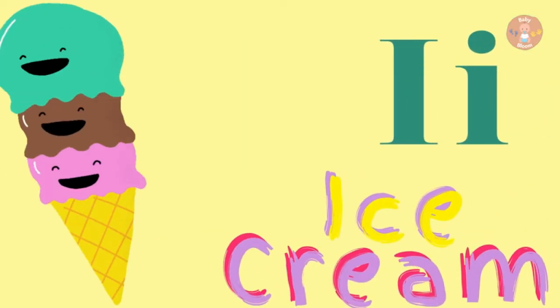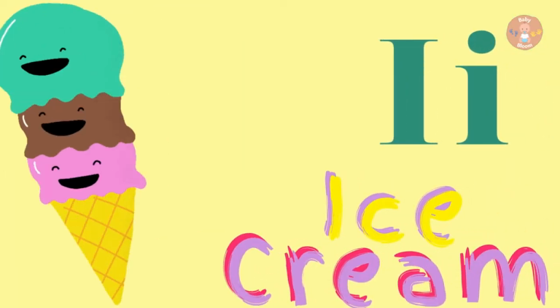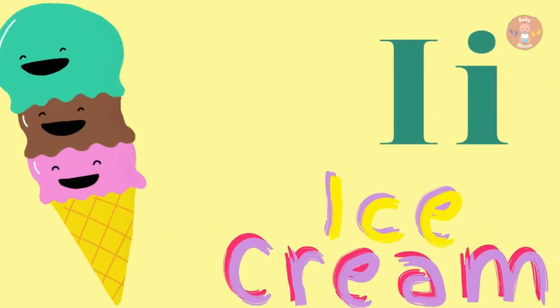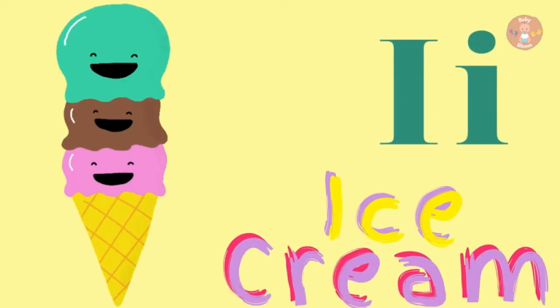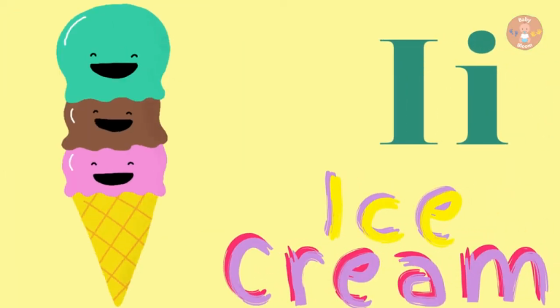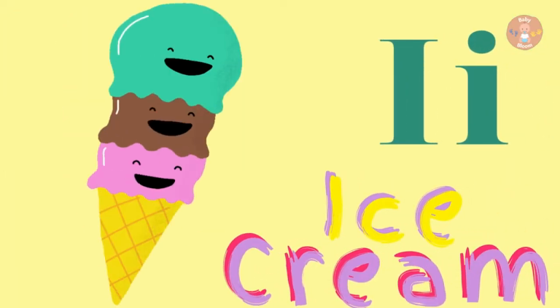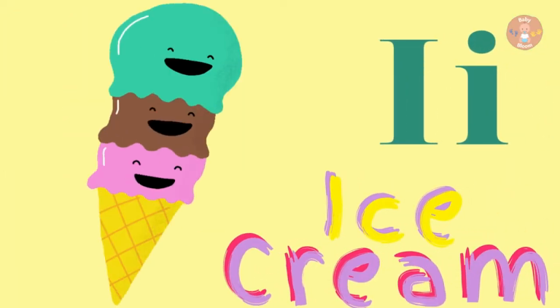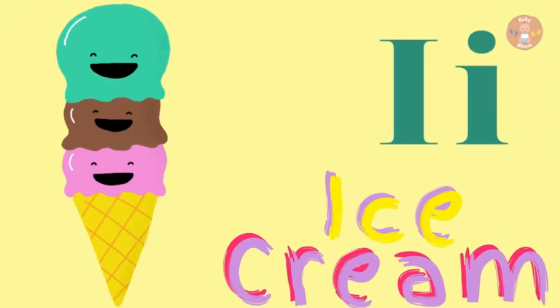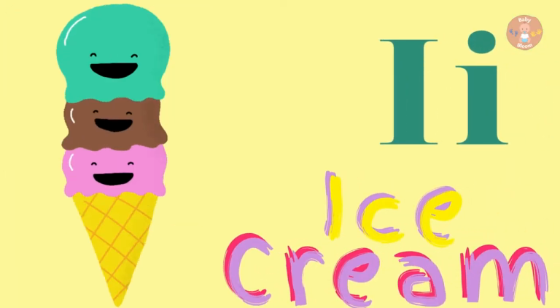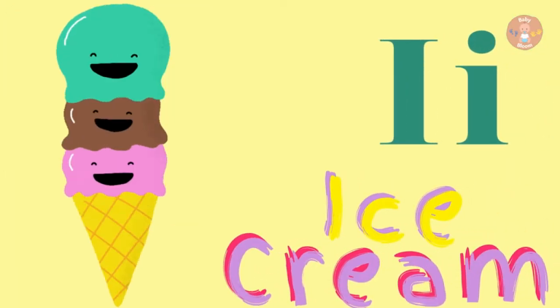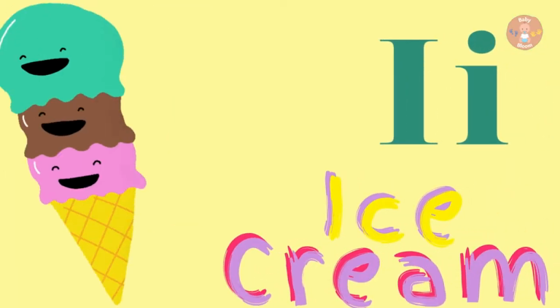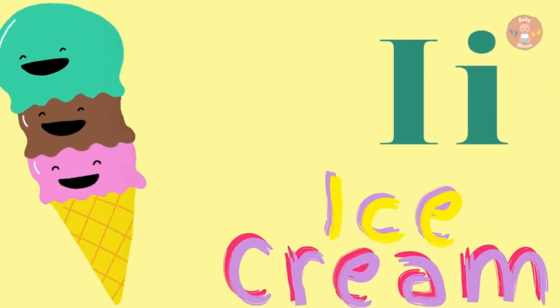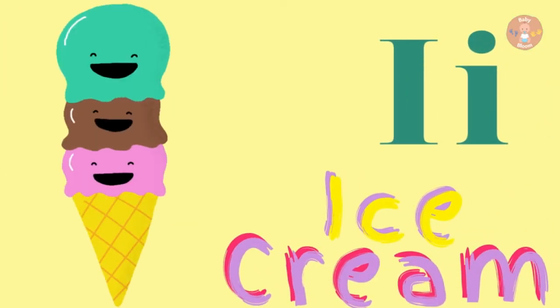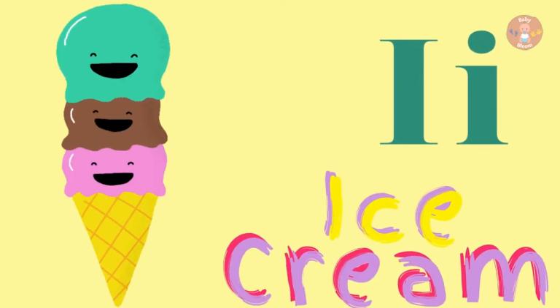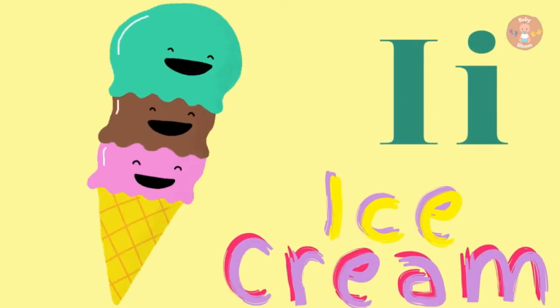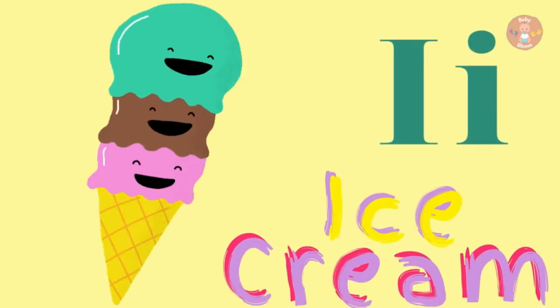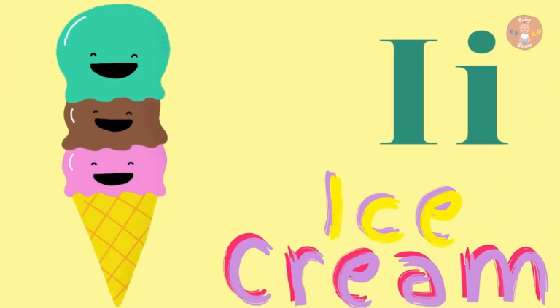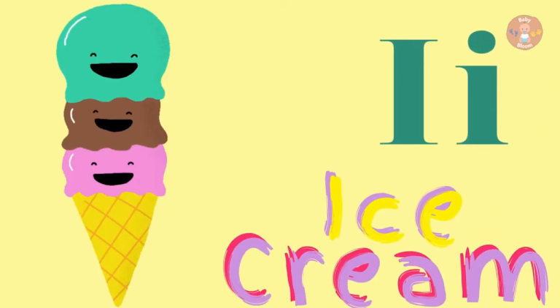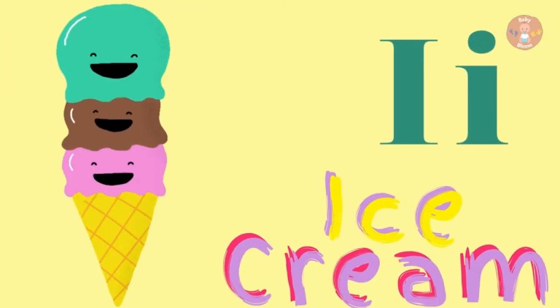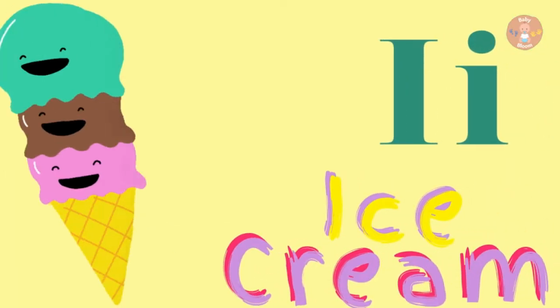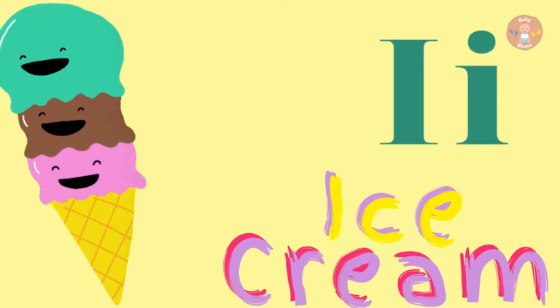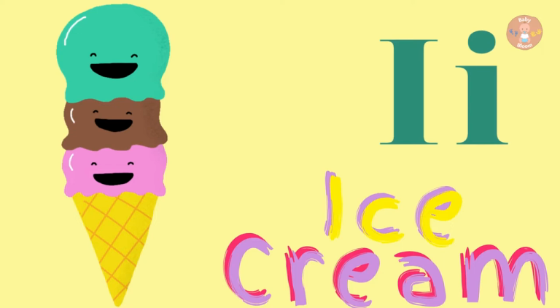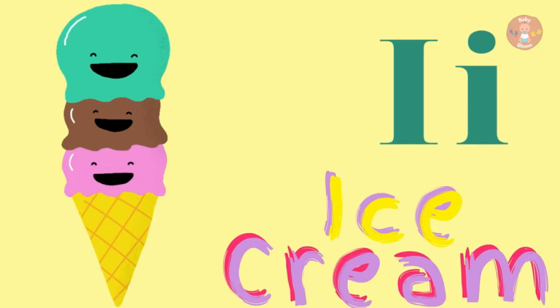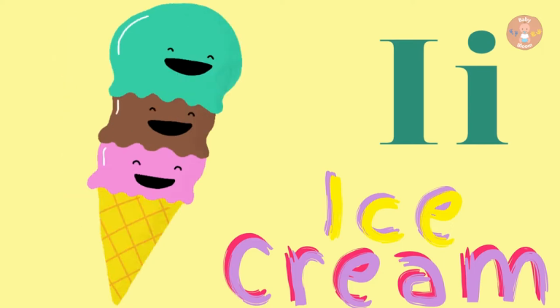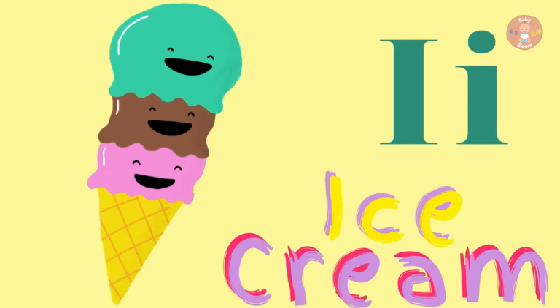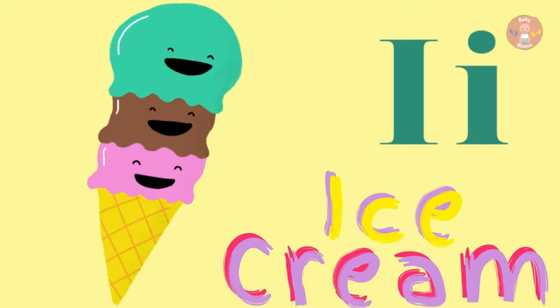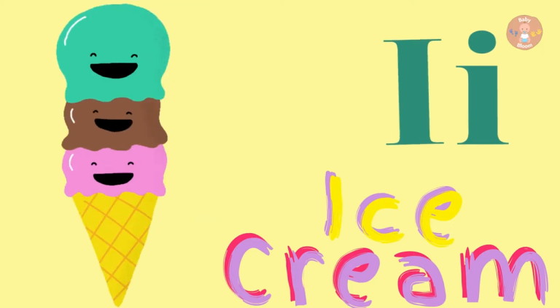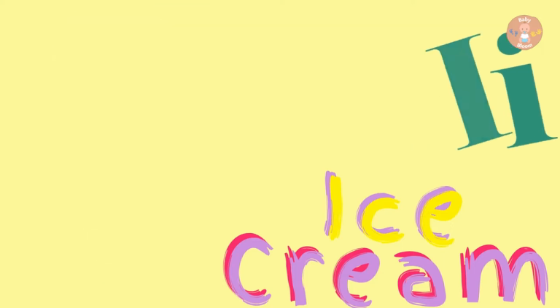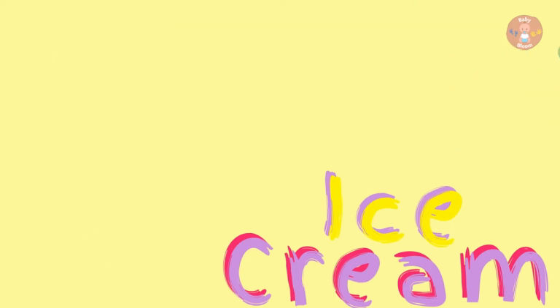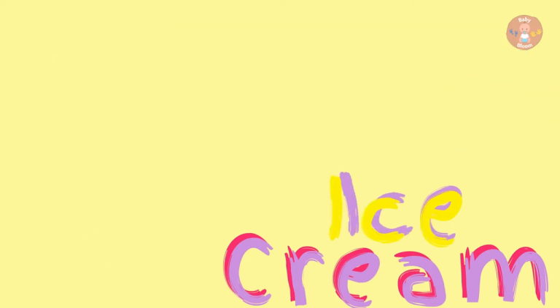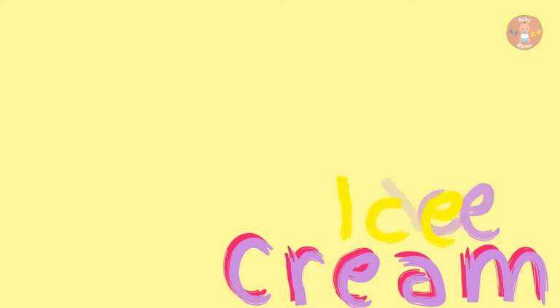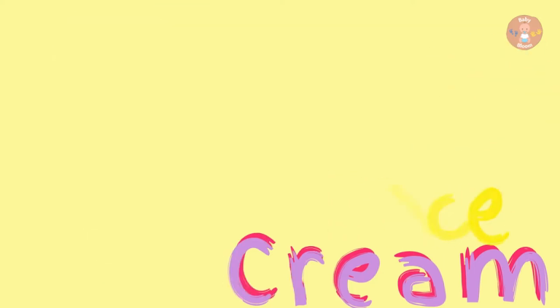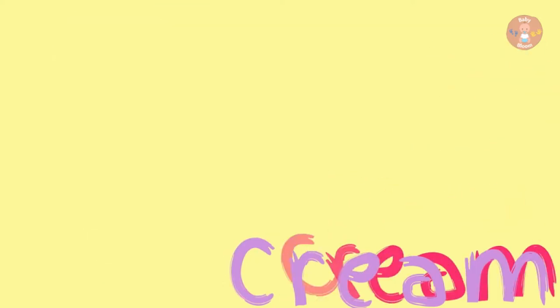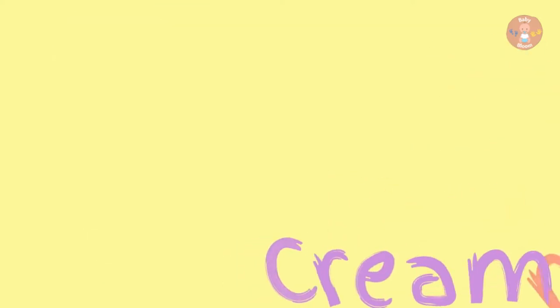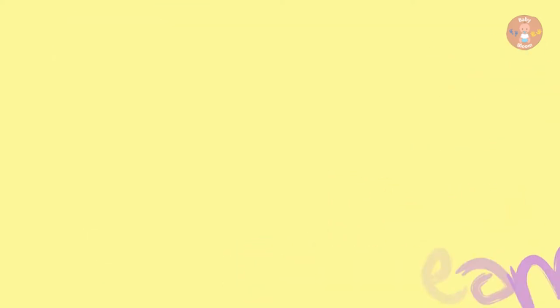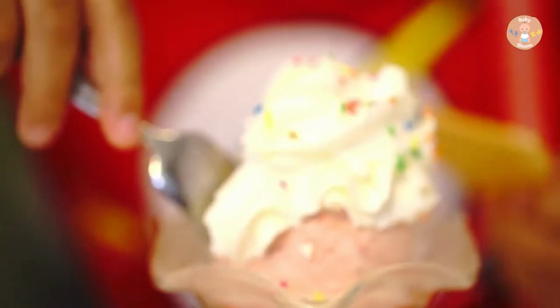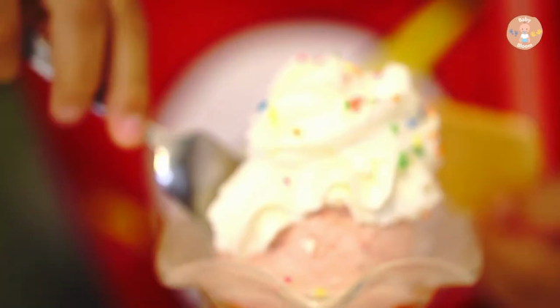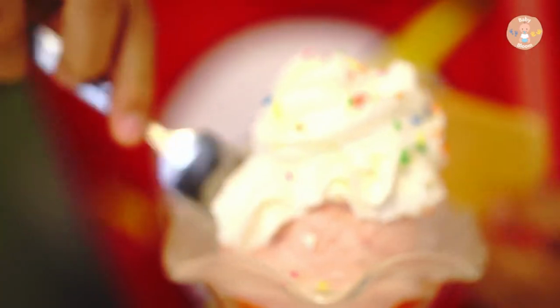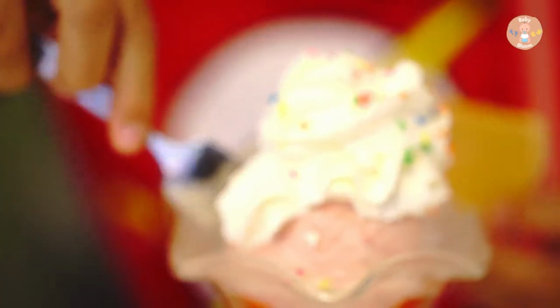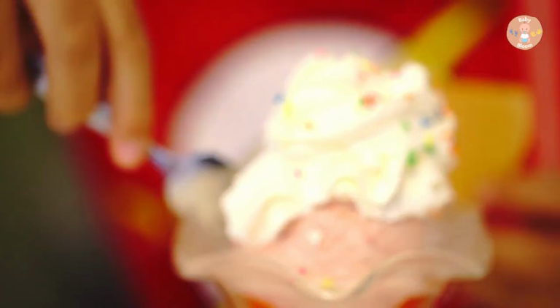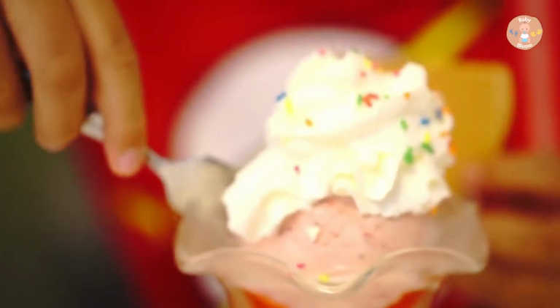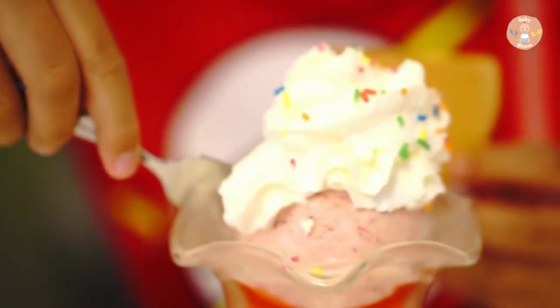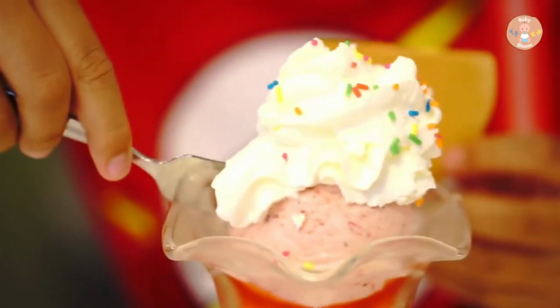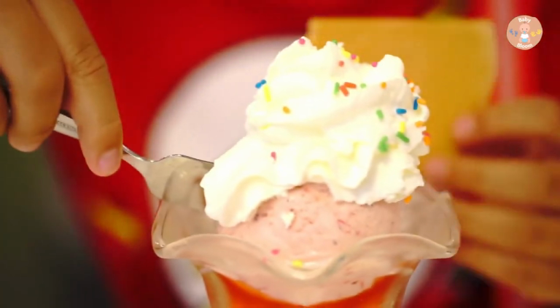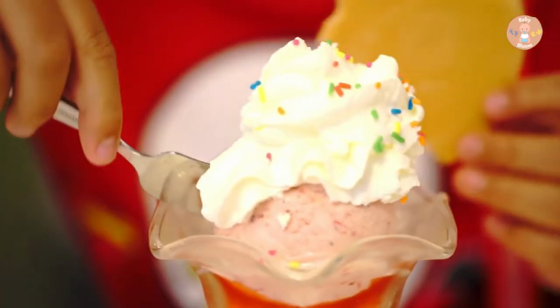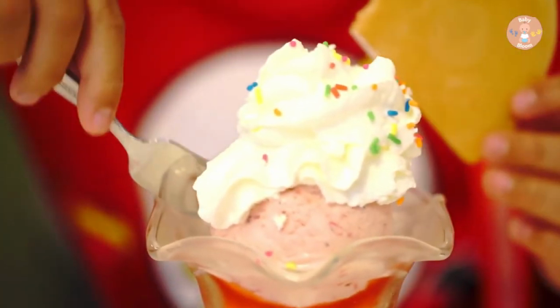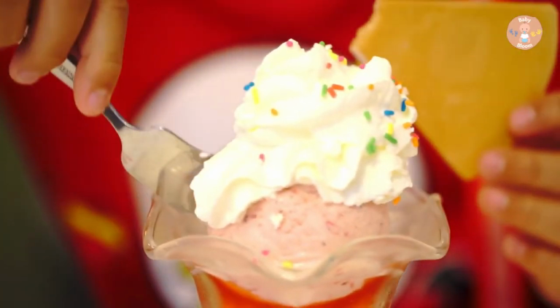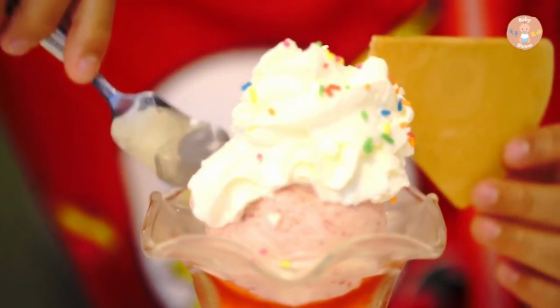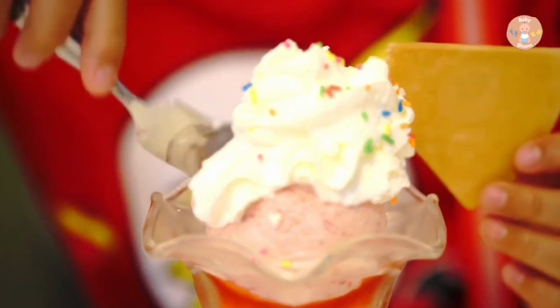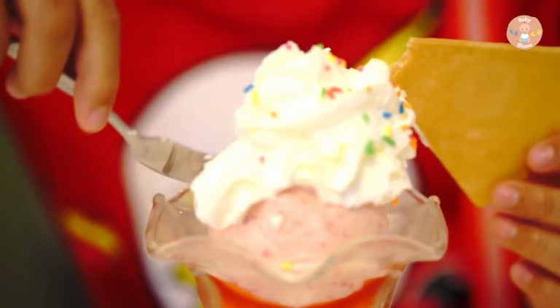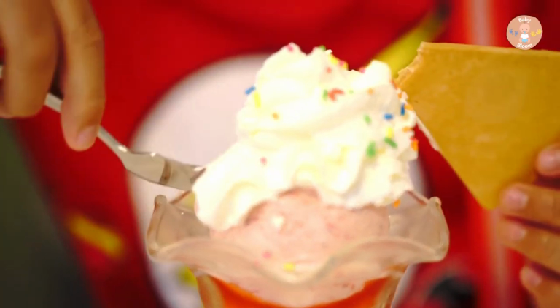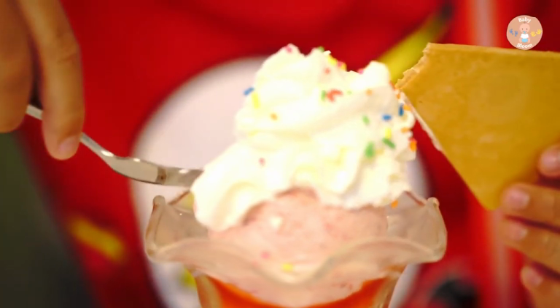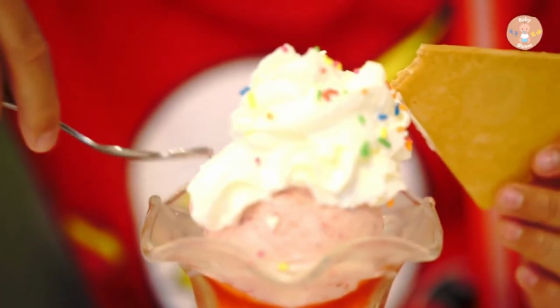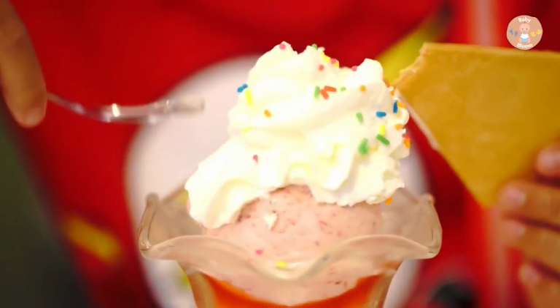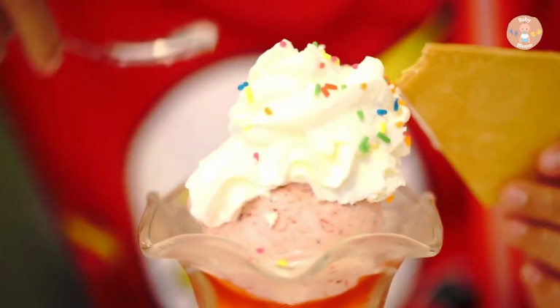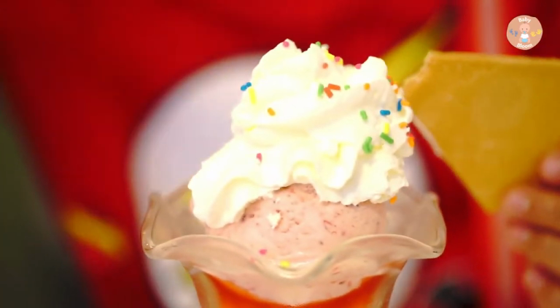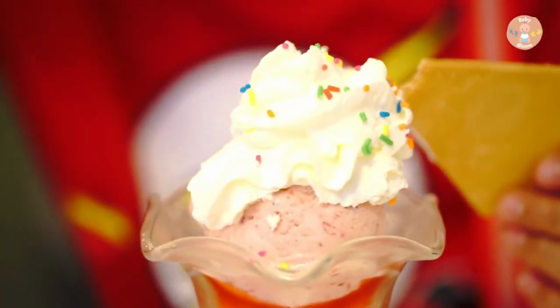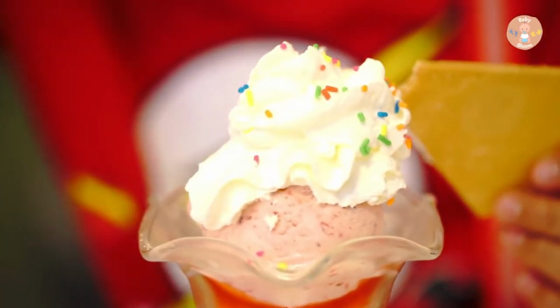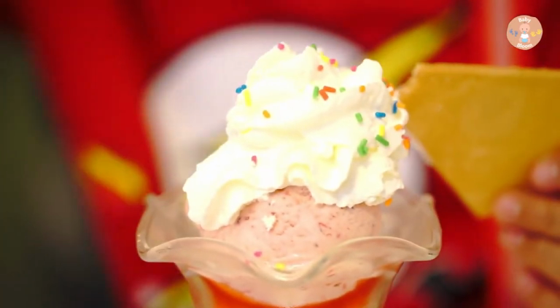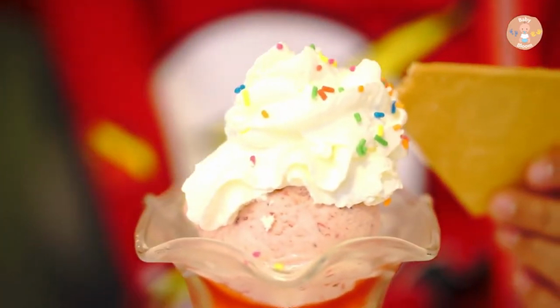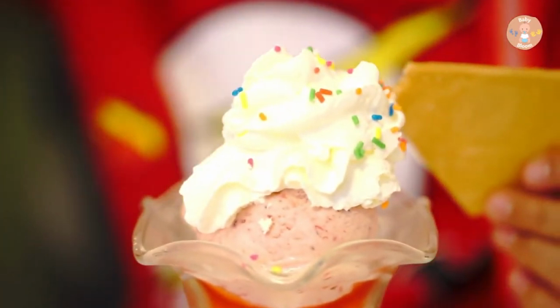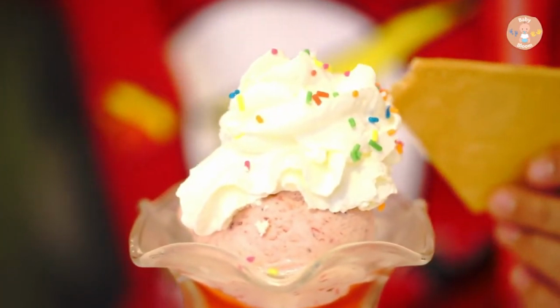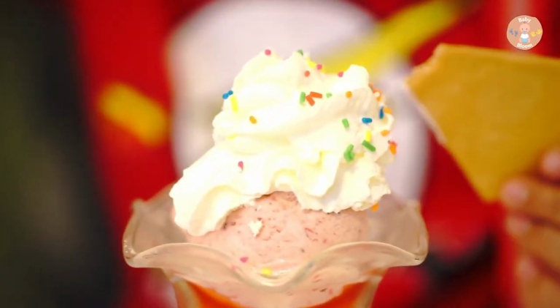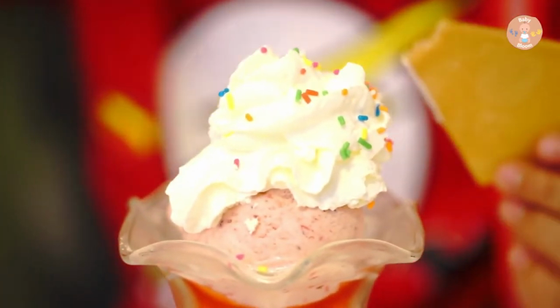I for Ice Cream. Ice Cream is very cold.